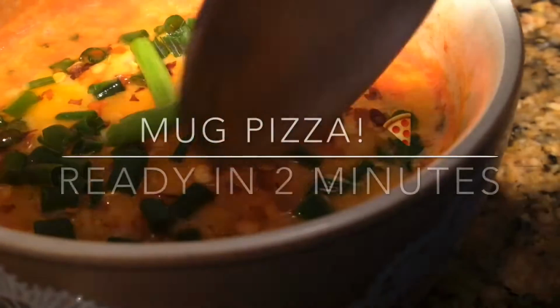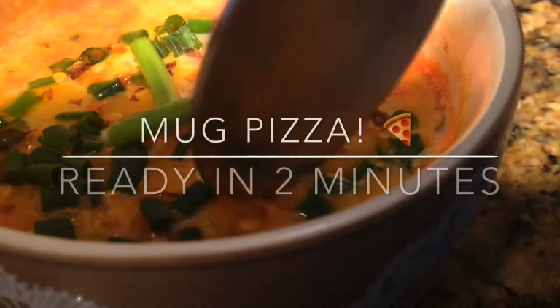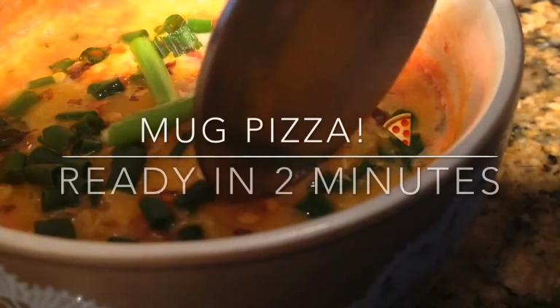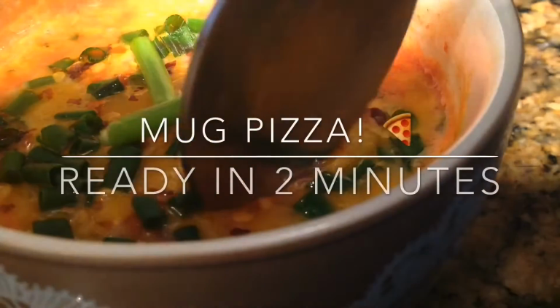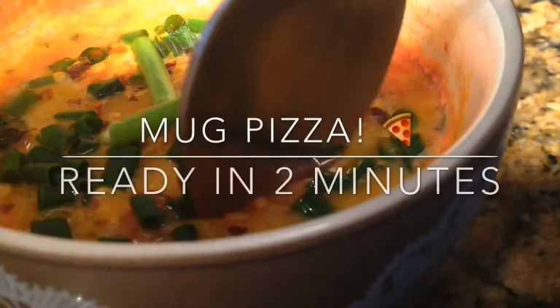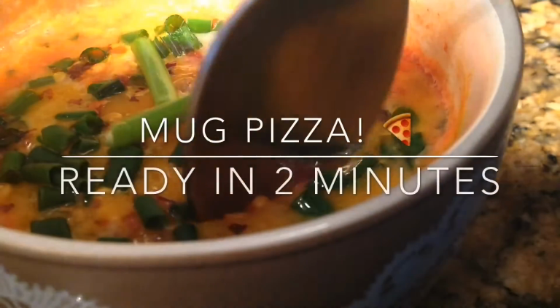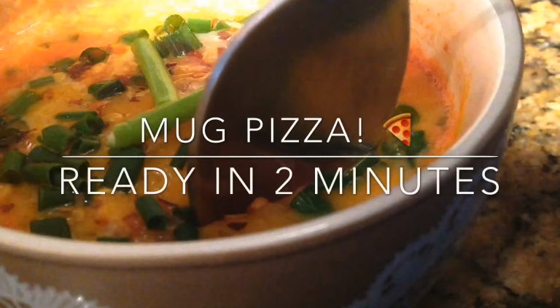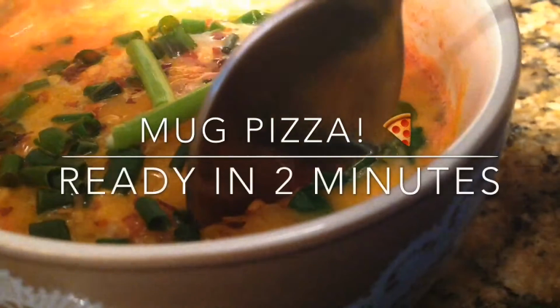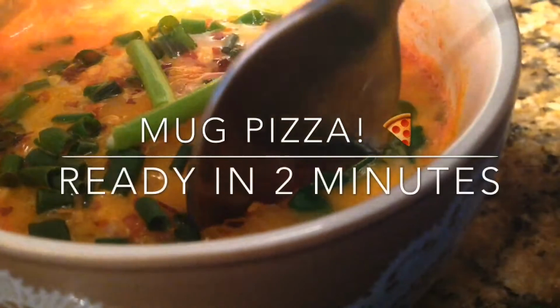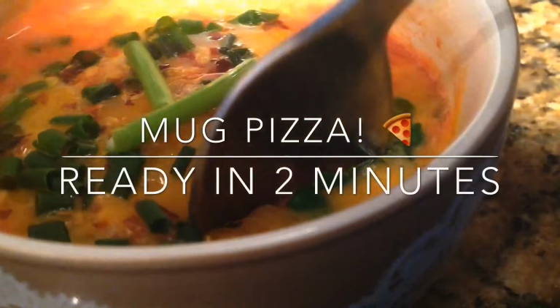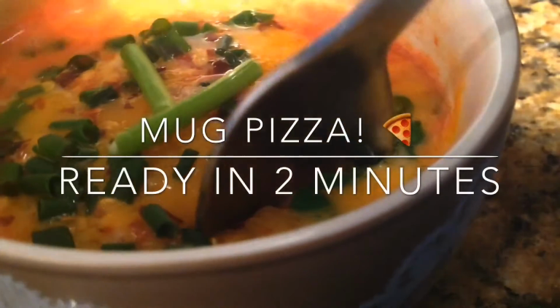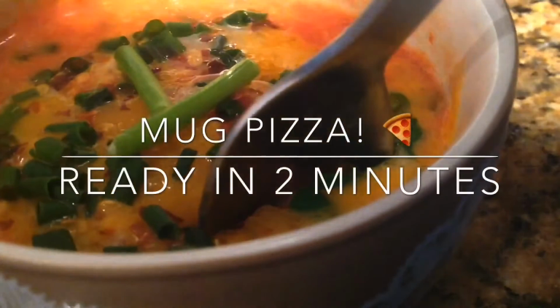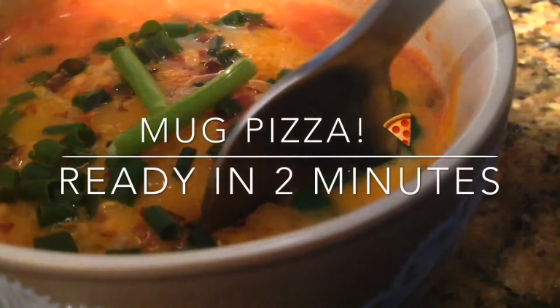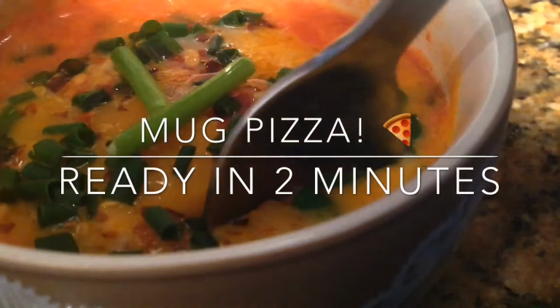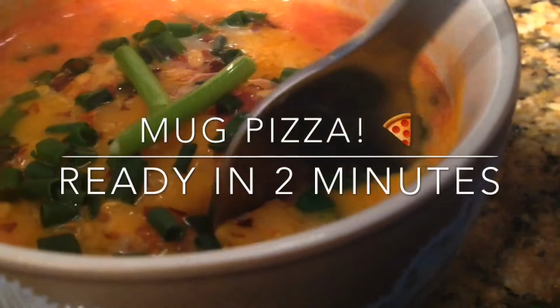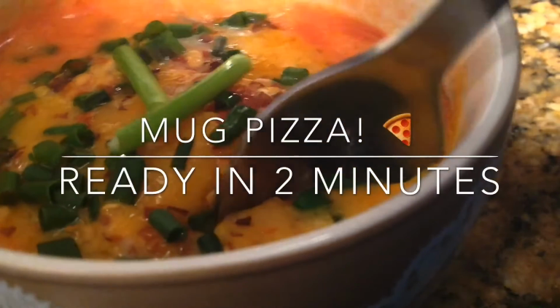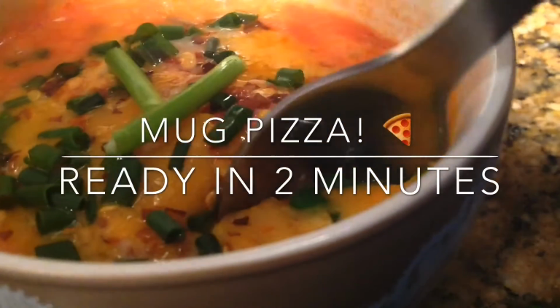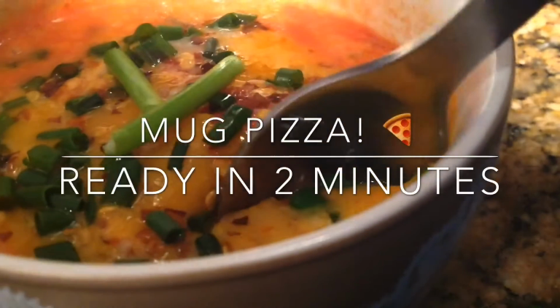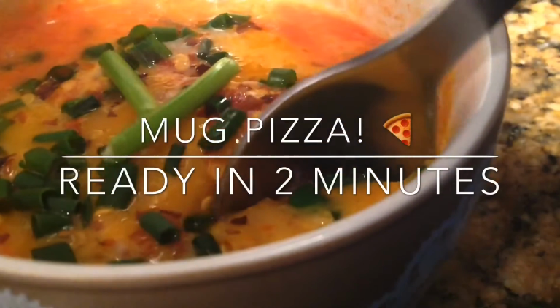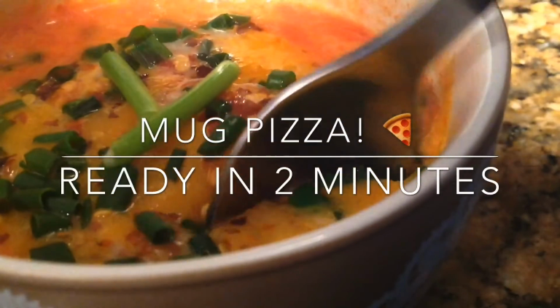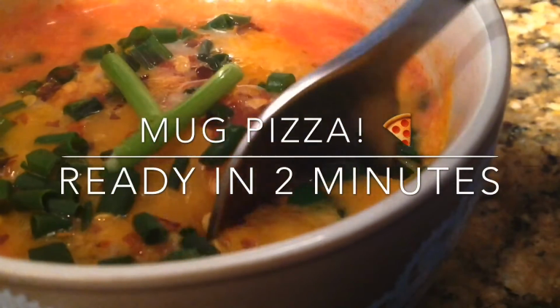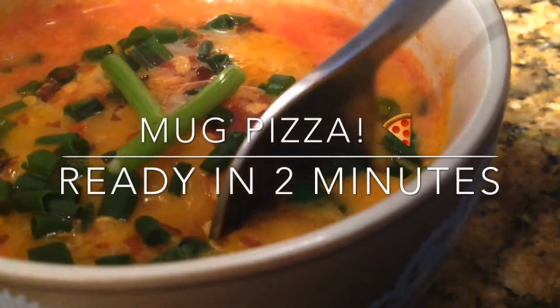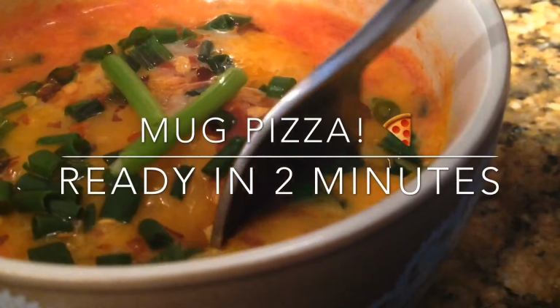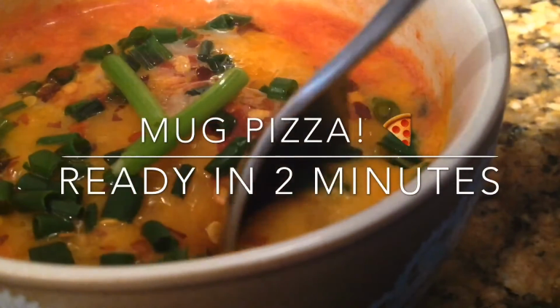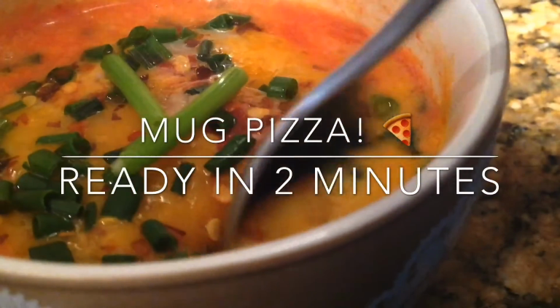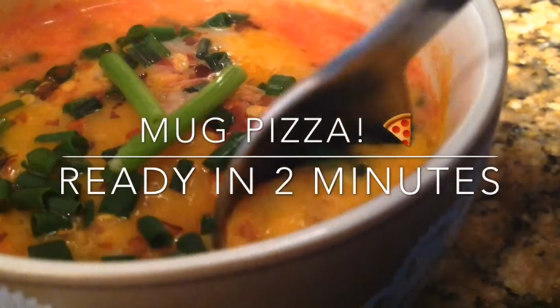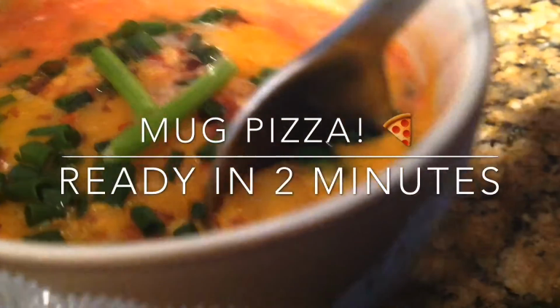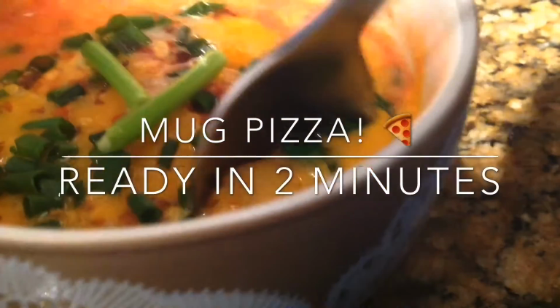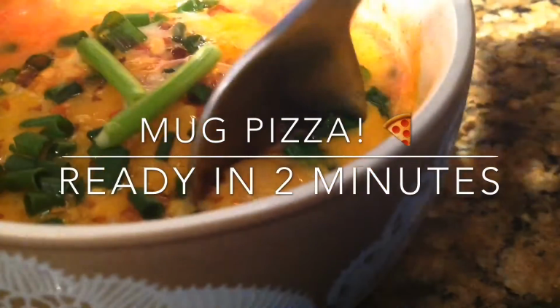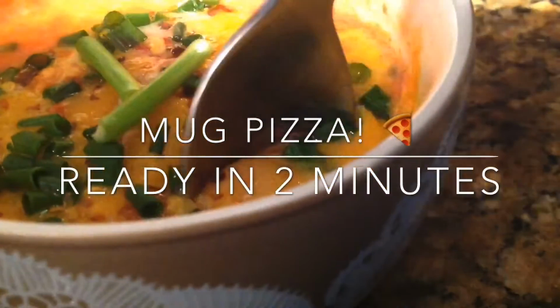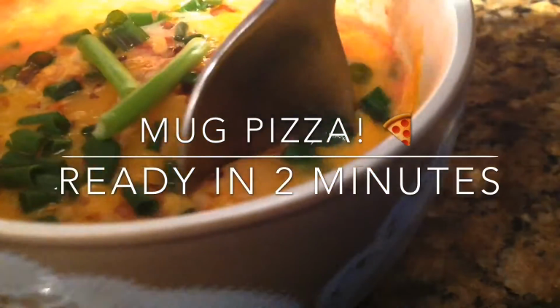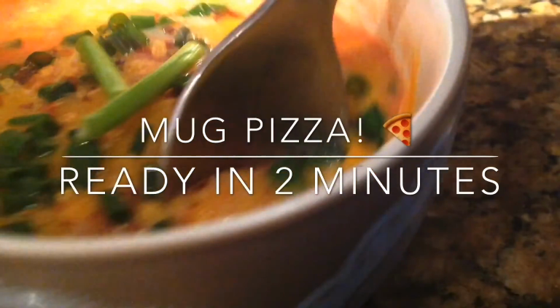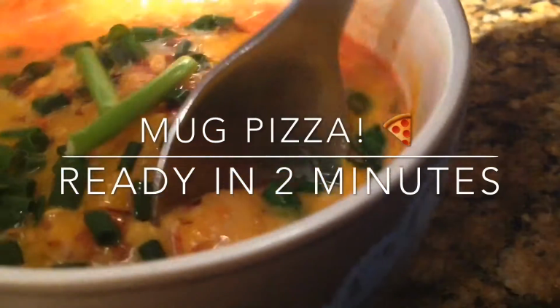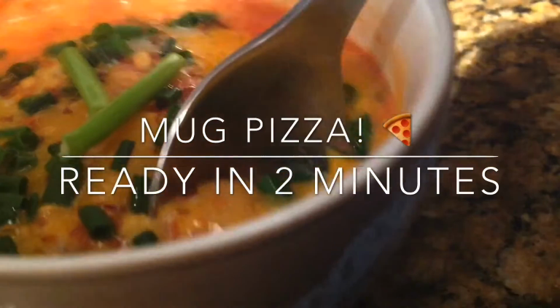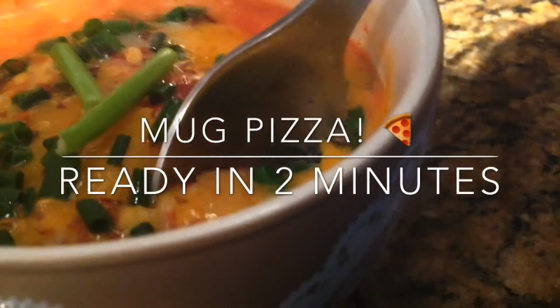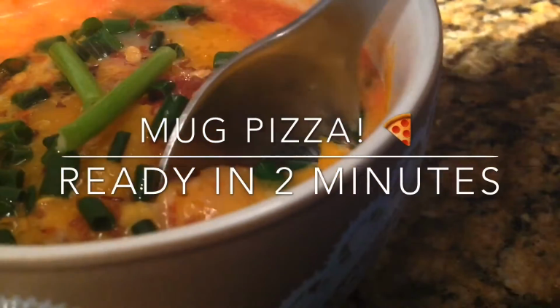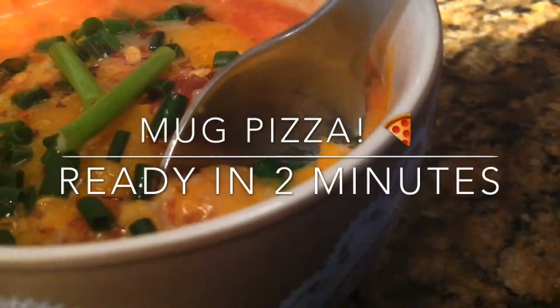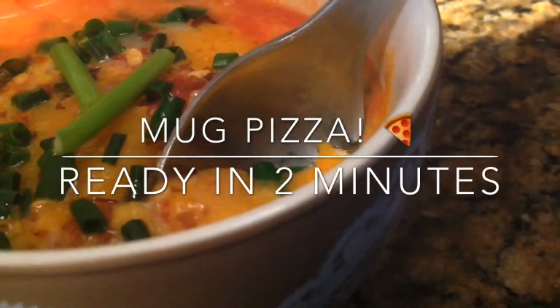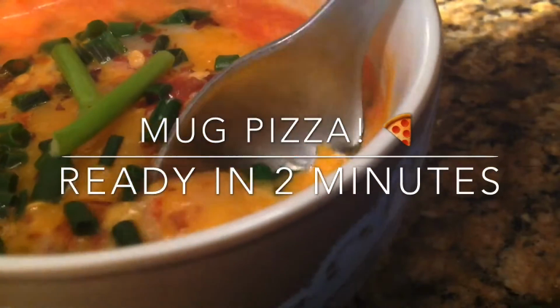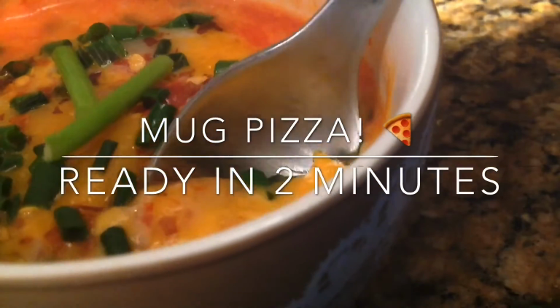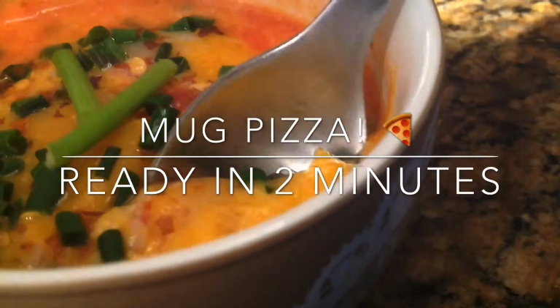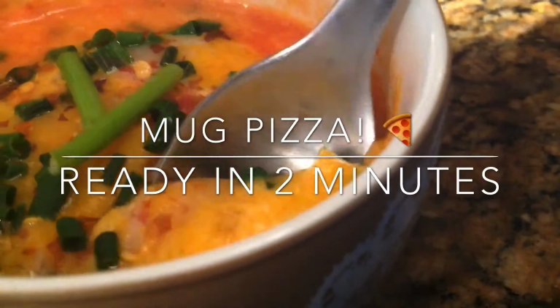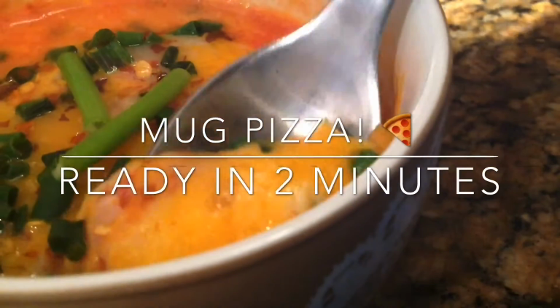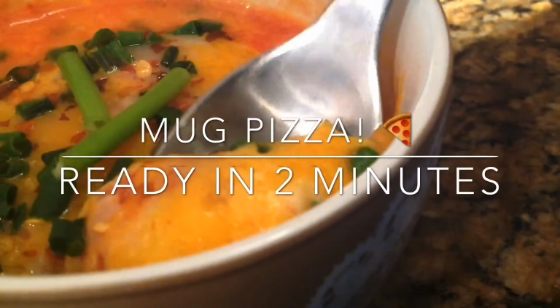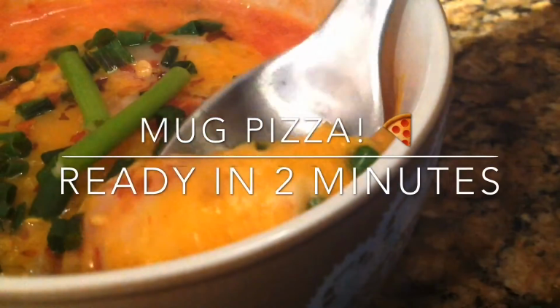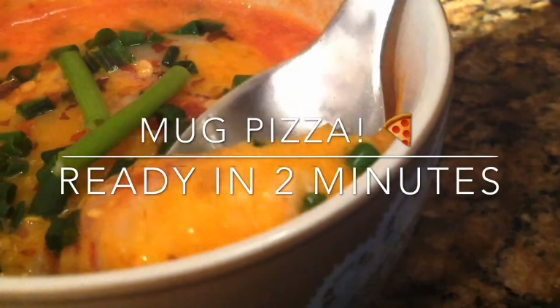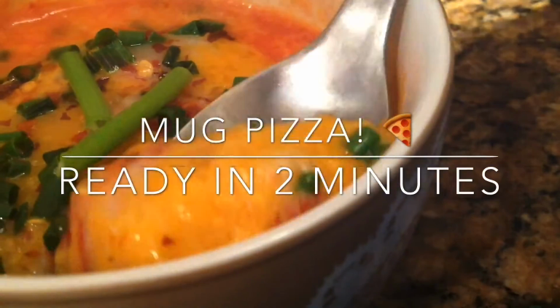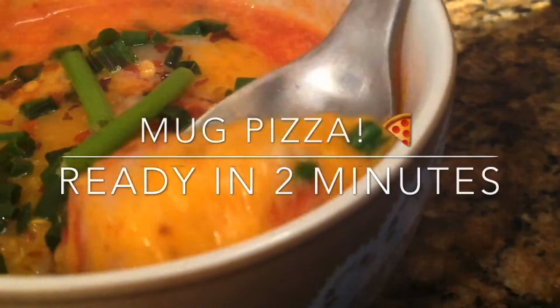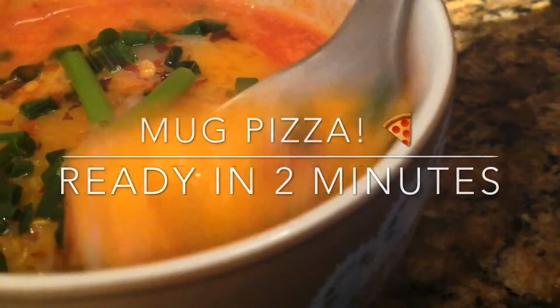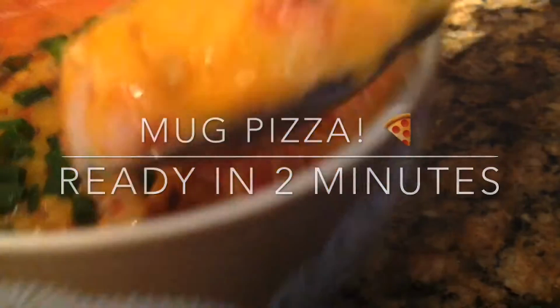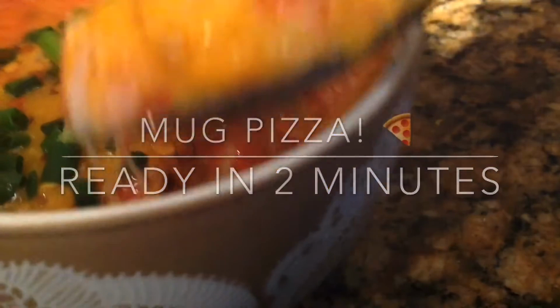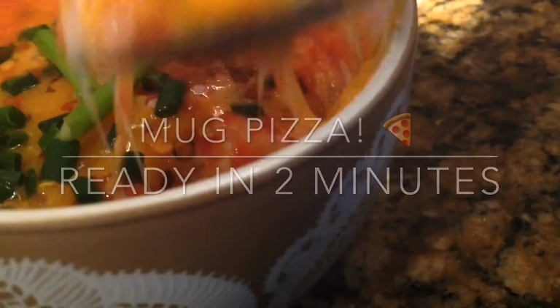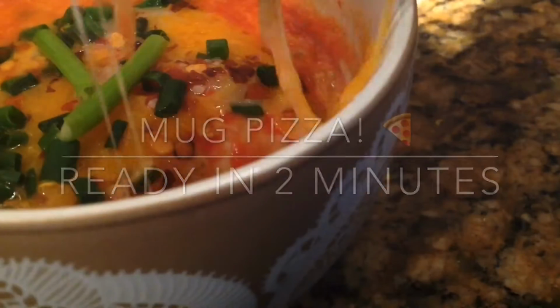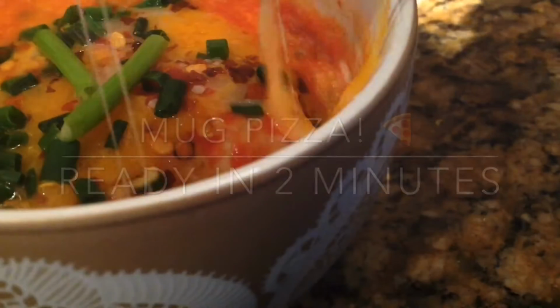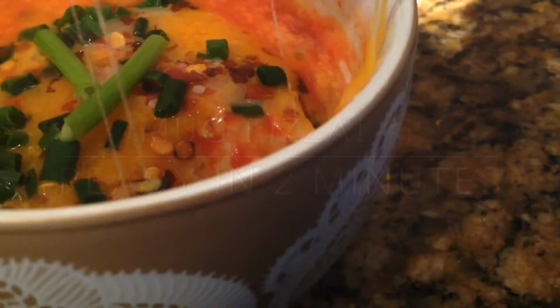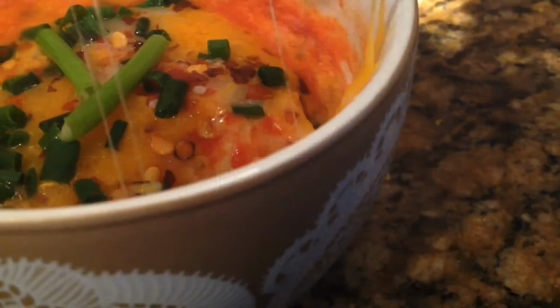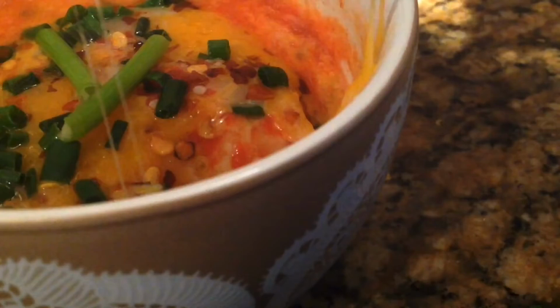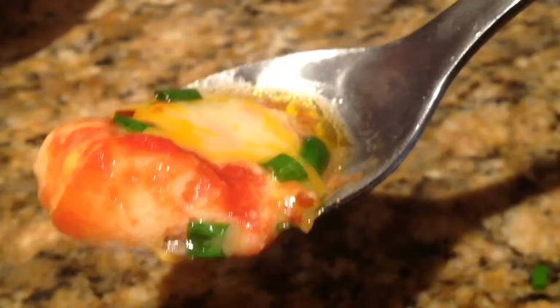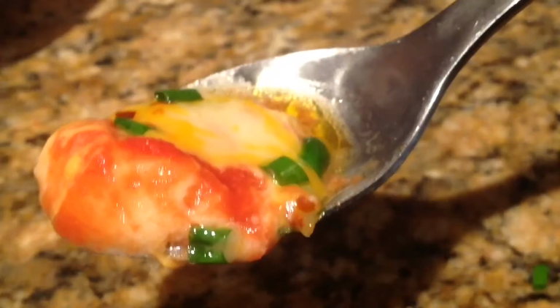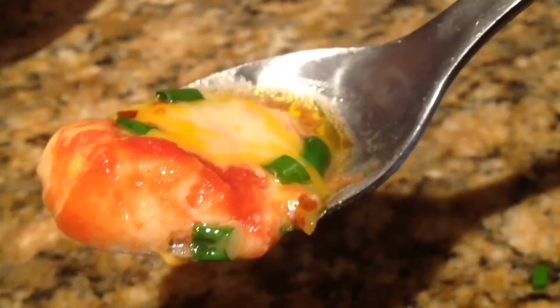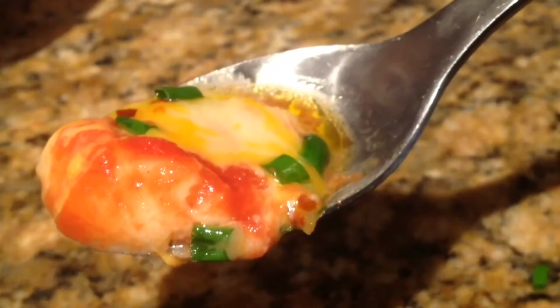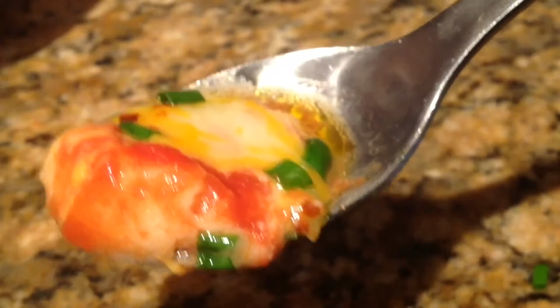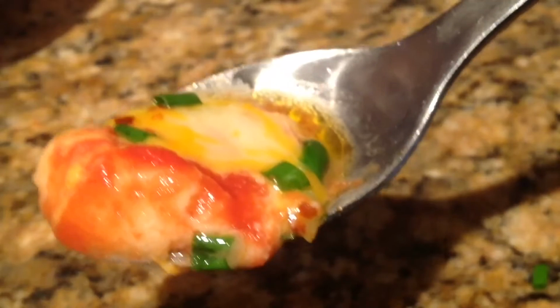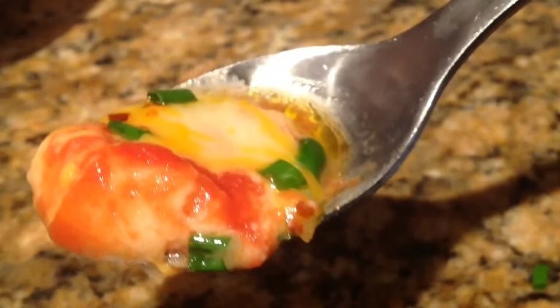Hey guys, what's up, it's Sanj, welcome back to my channel. In today's video I'm going to show you how to make pizza in a mug that can be ready in two minutes.